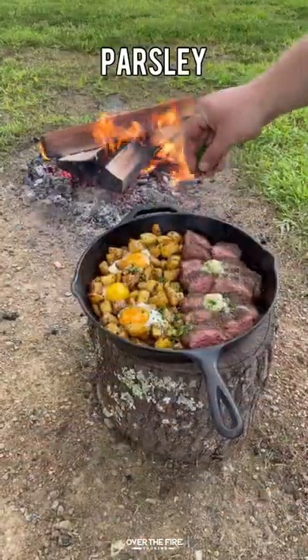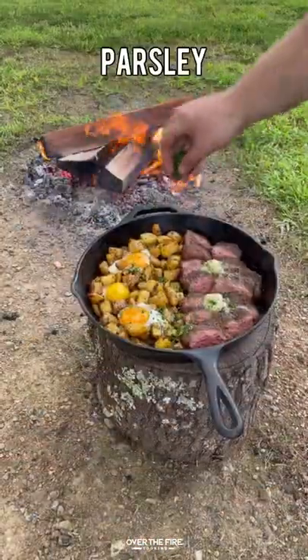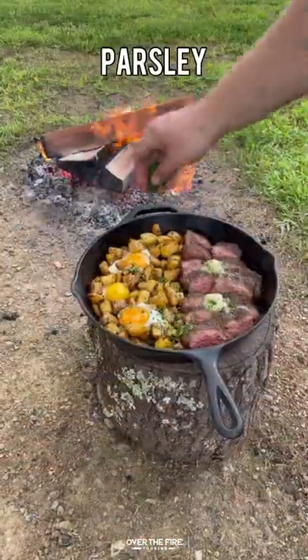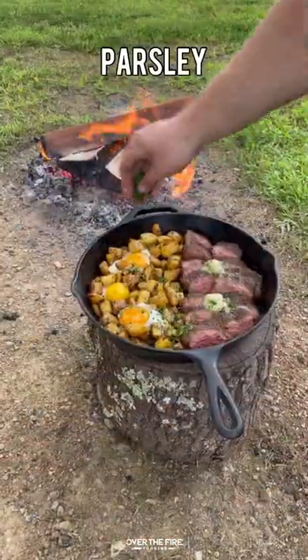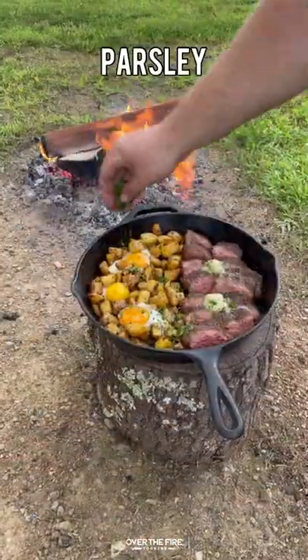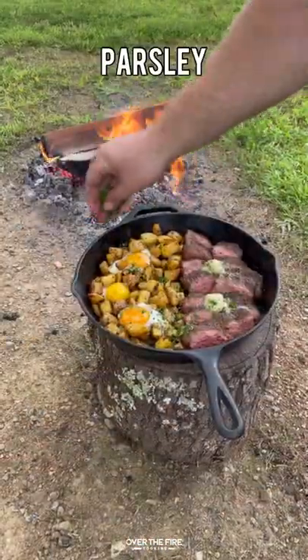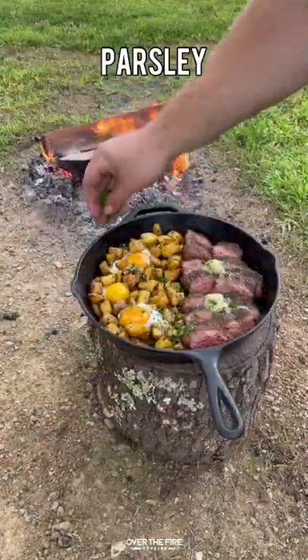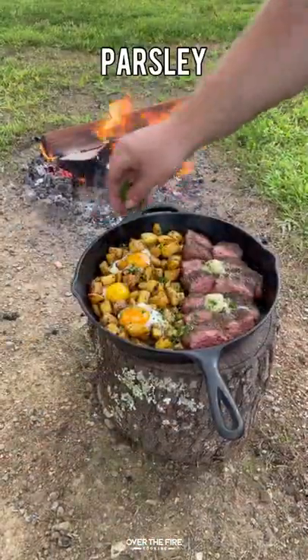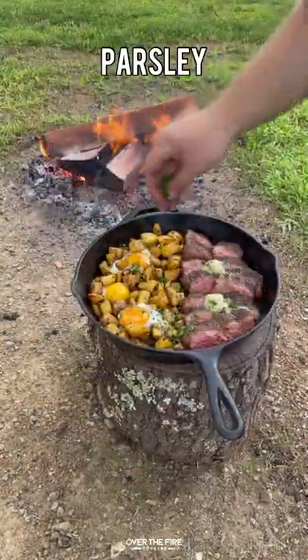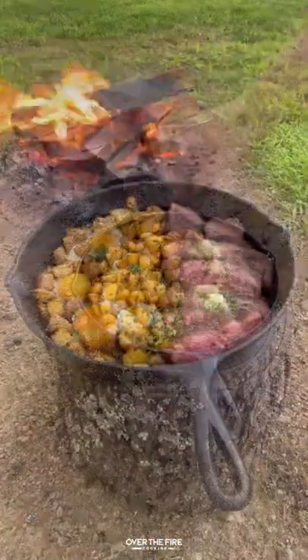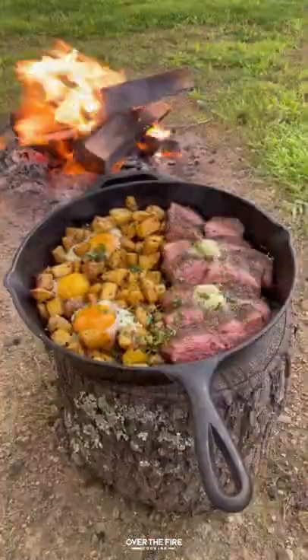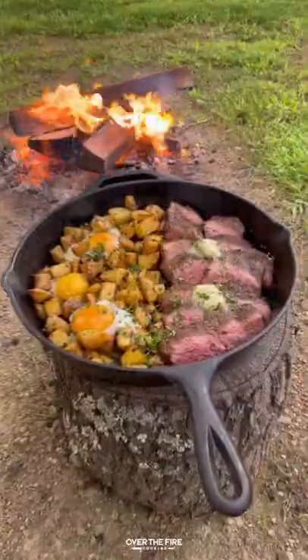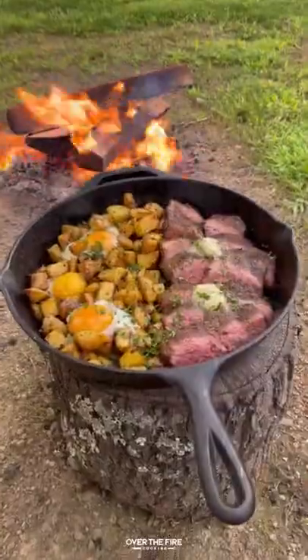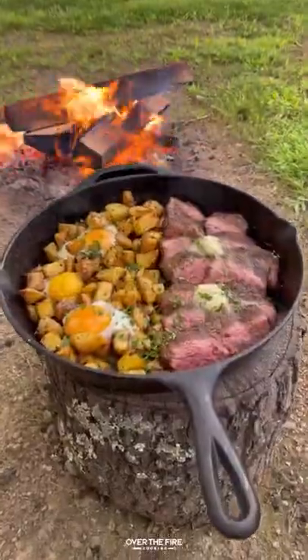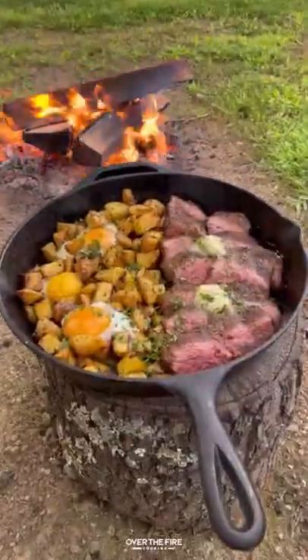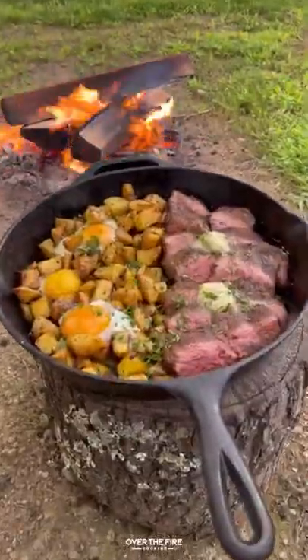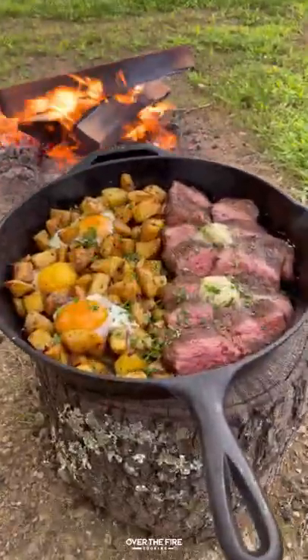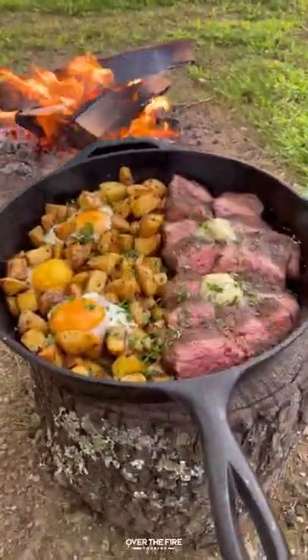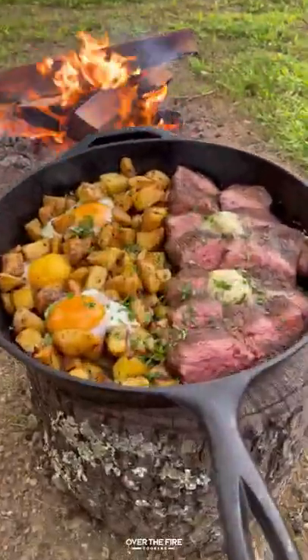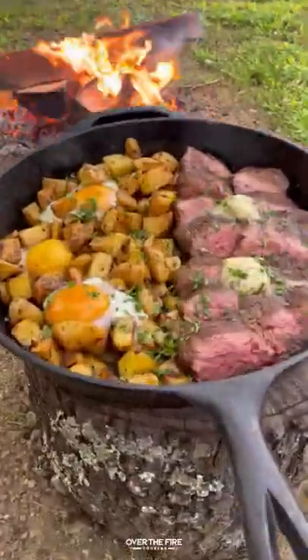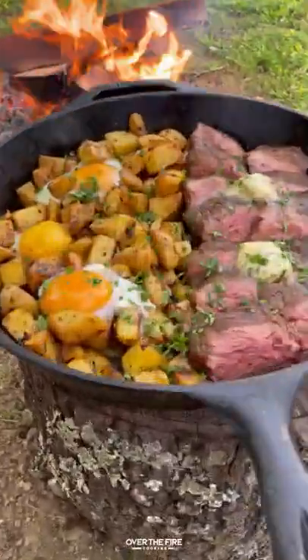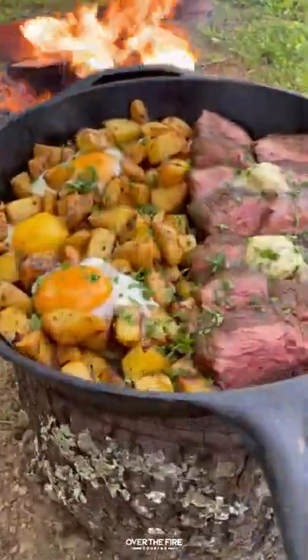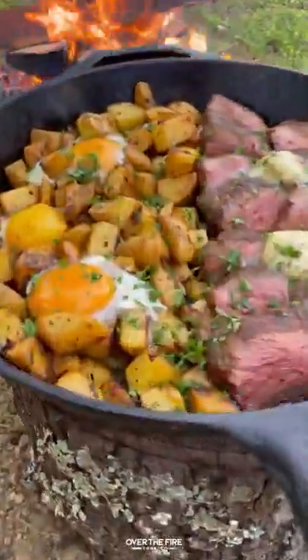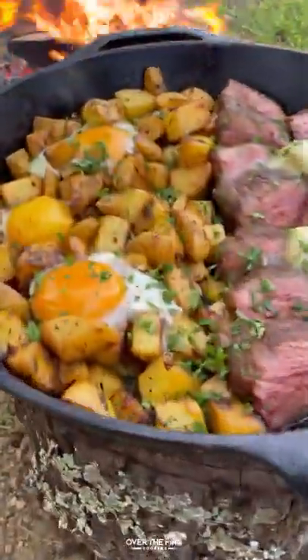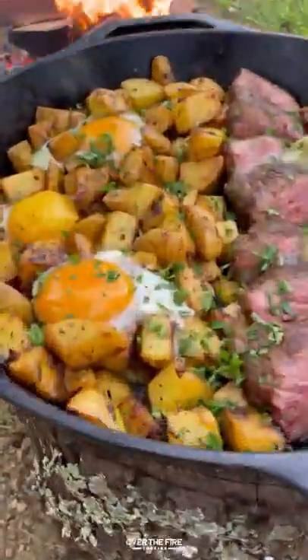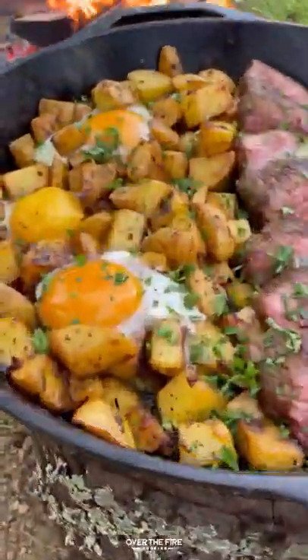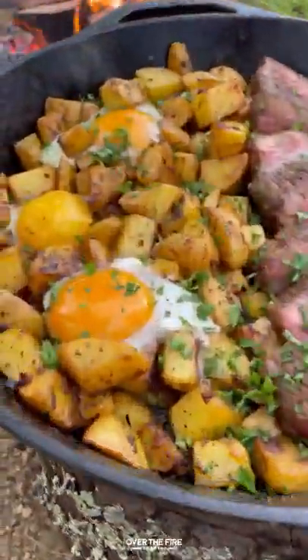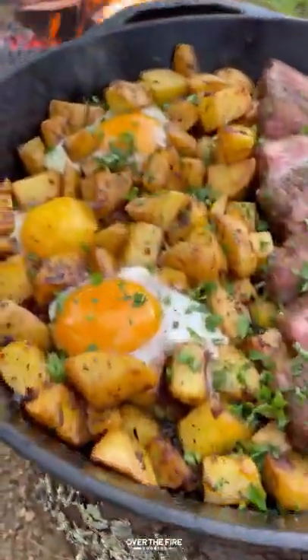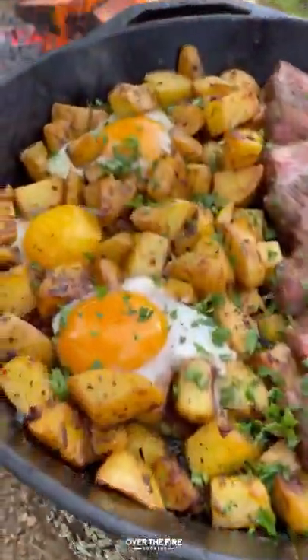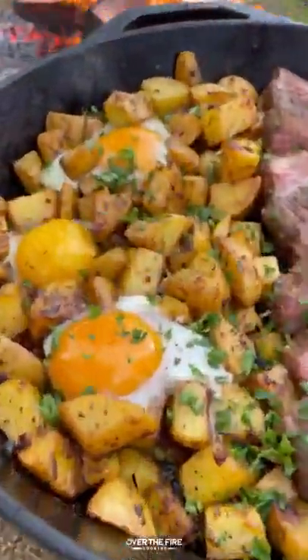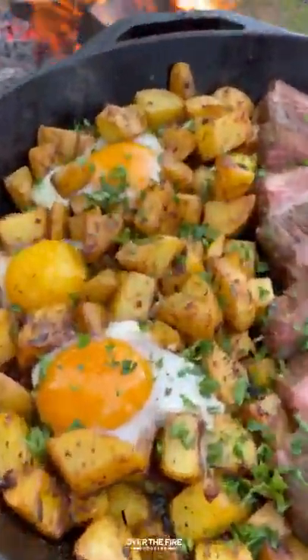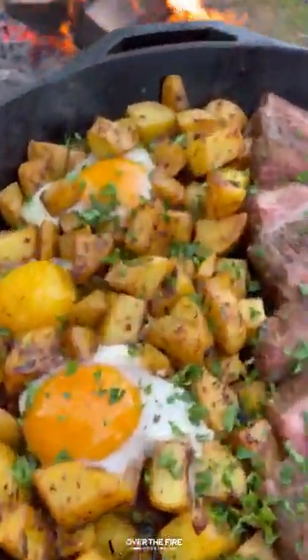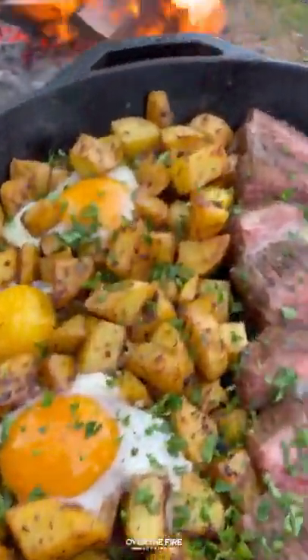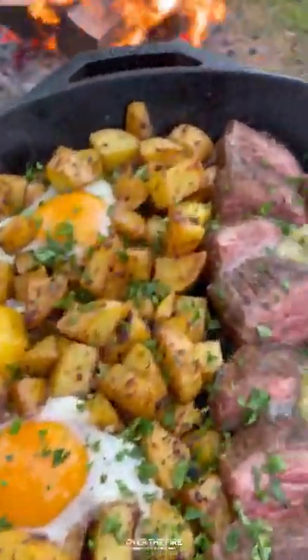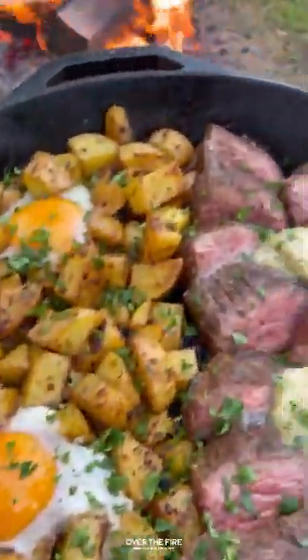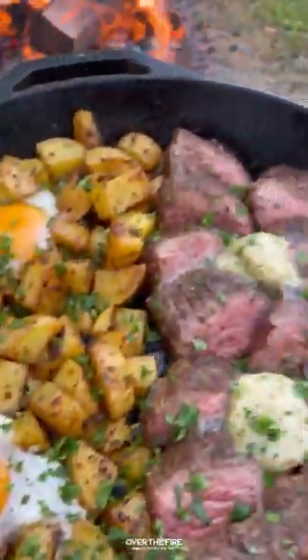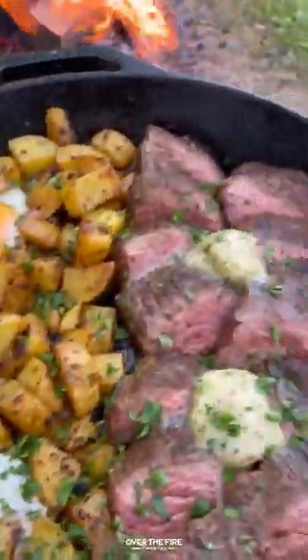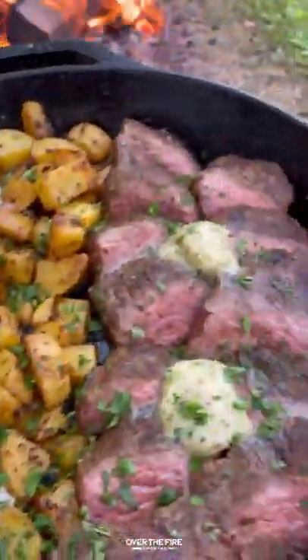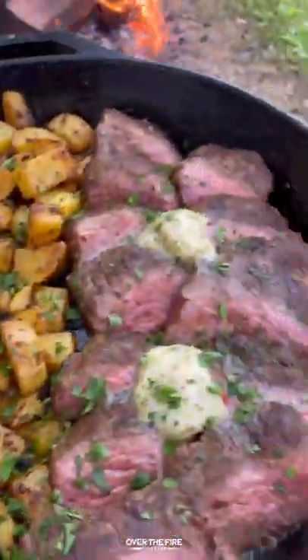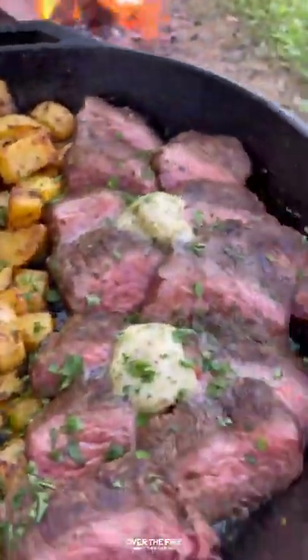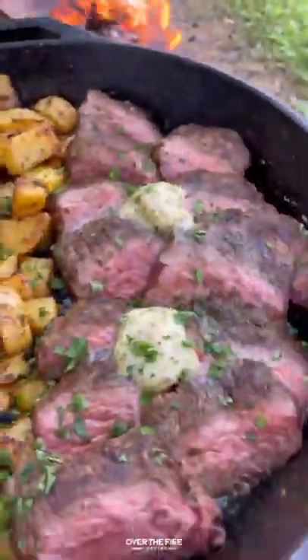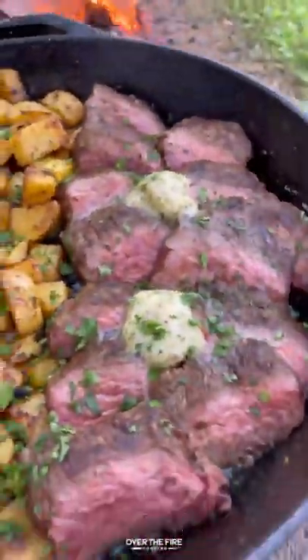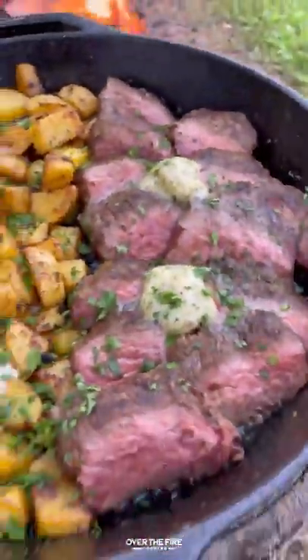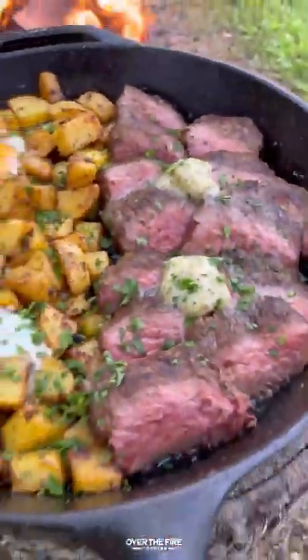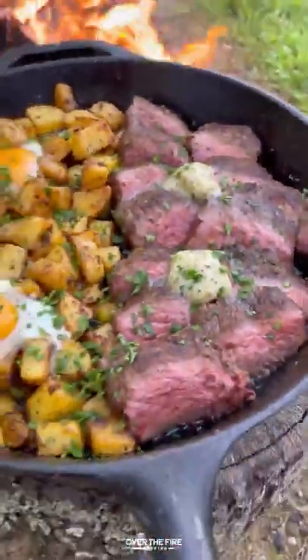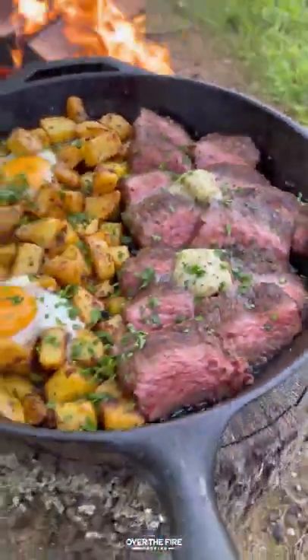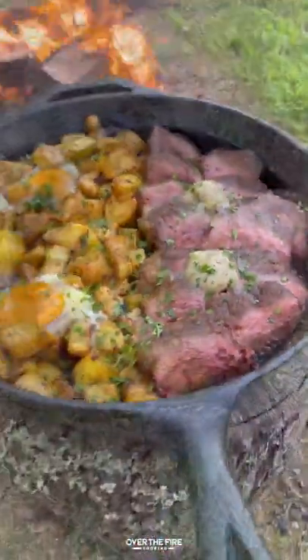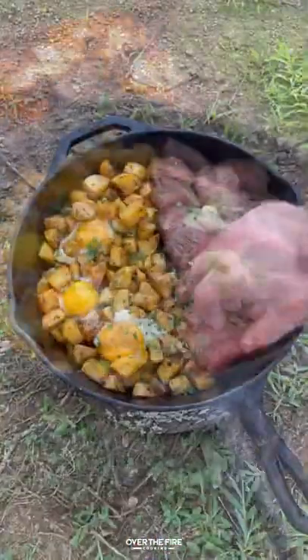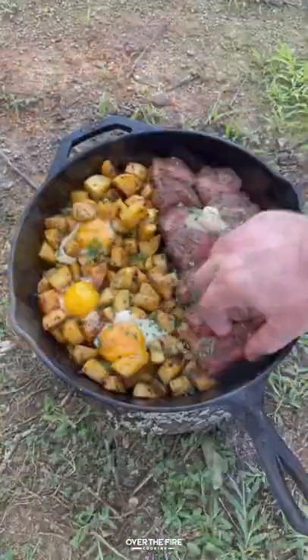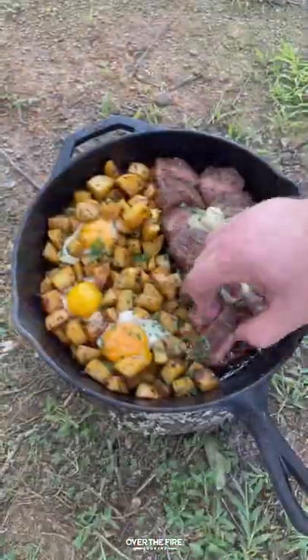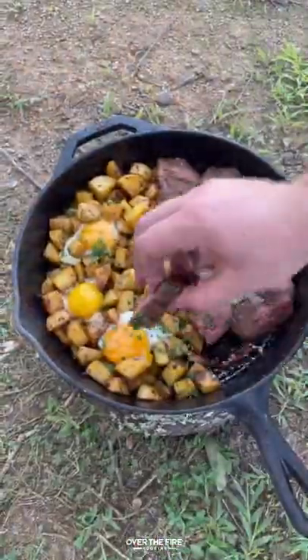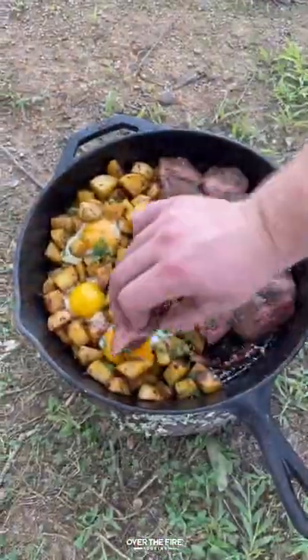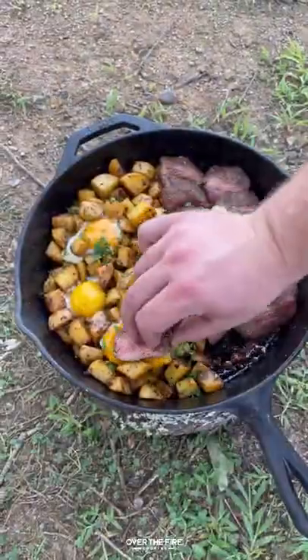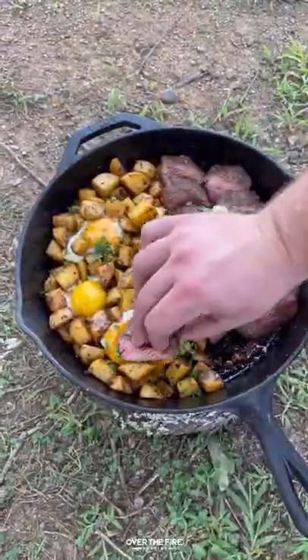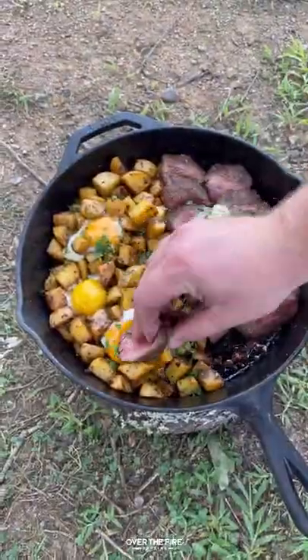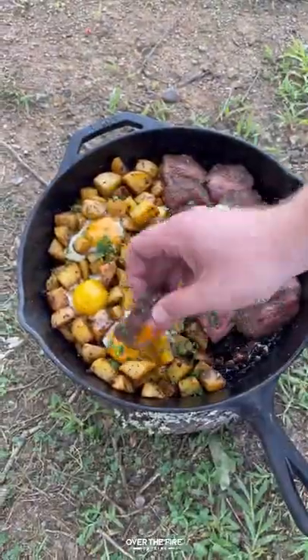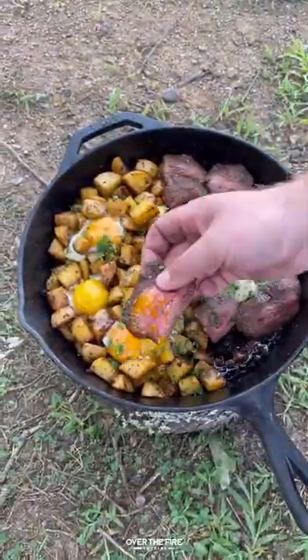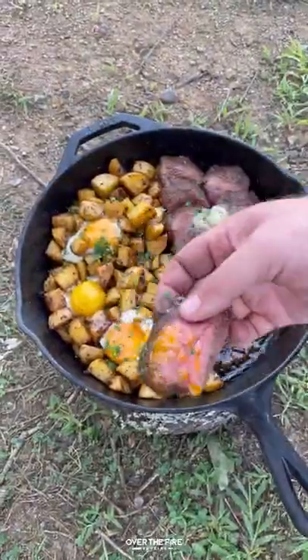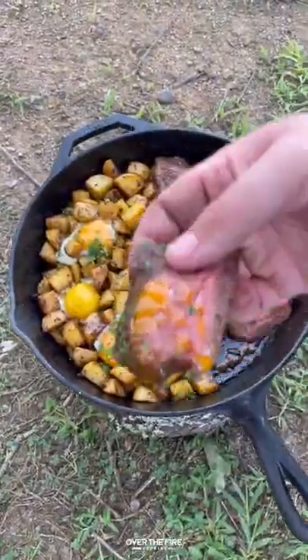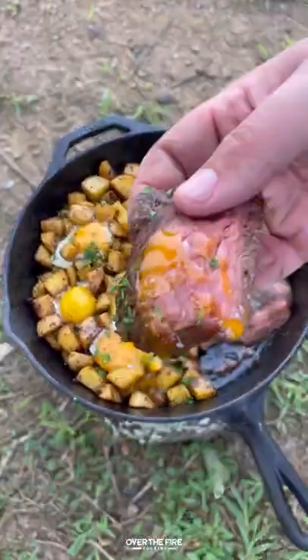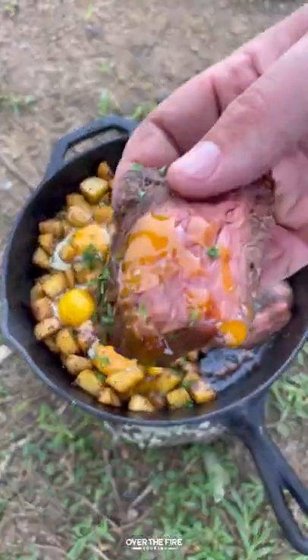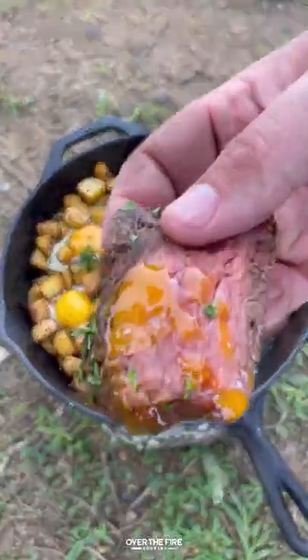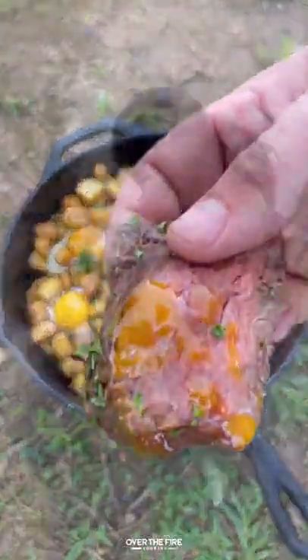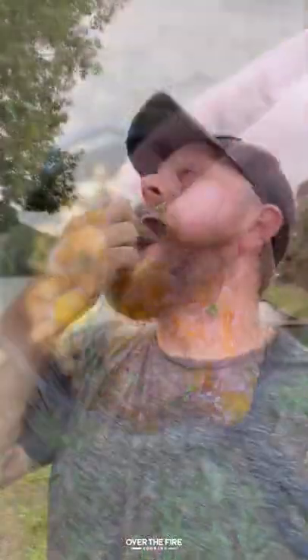This recipe was absolutely delicious. You can find this whole recipe at overthefirecooking.com or the link below. Cheers!